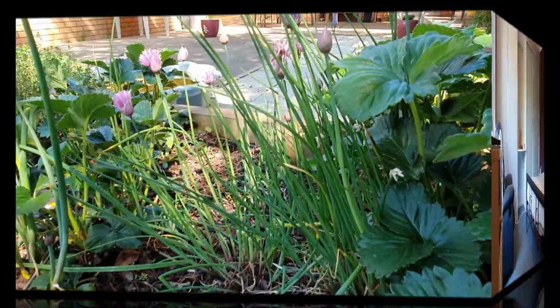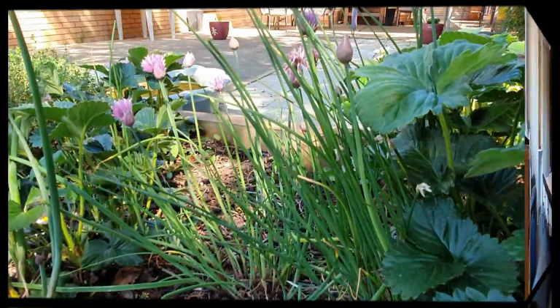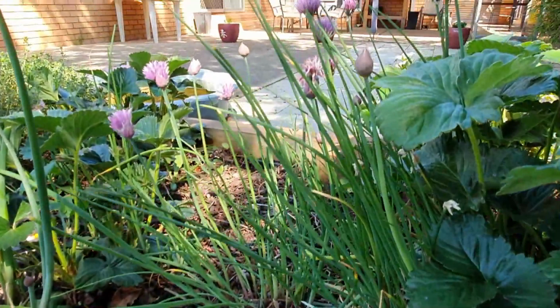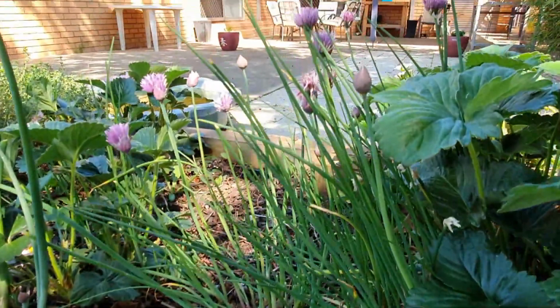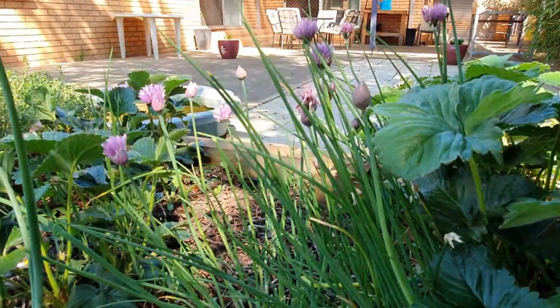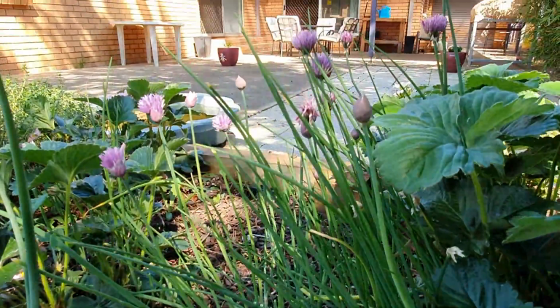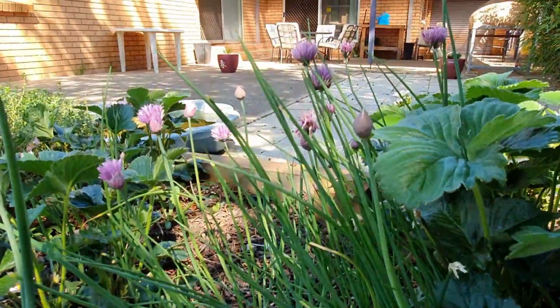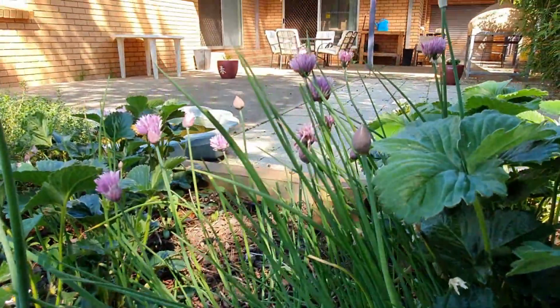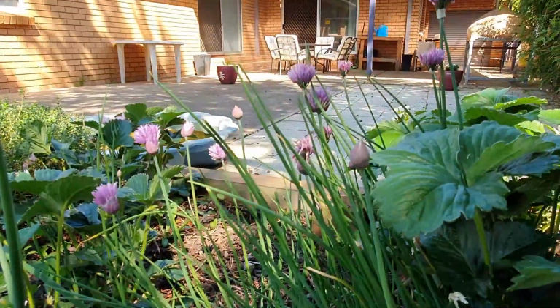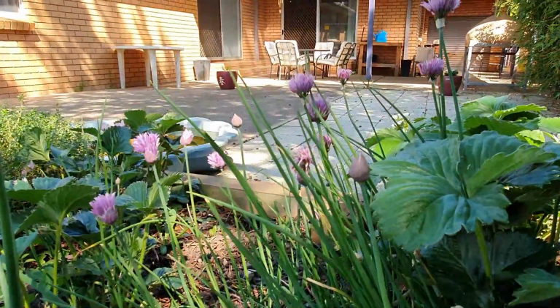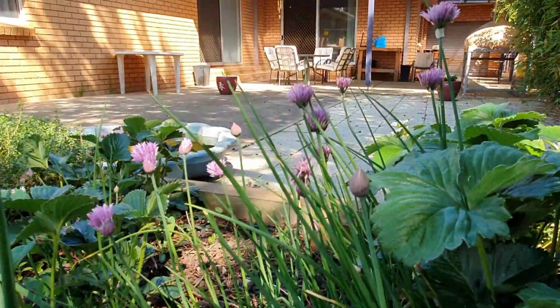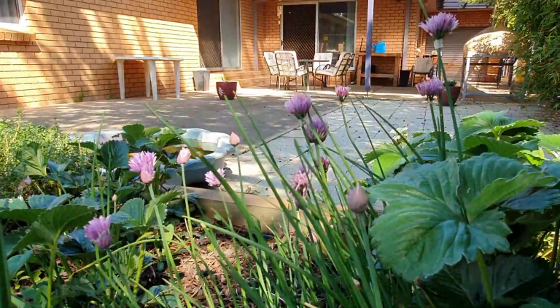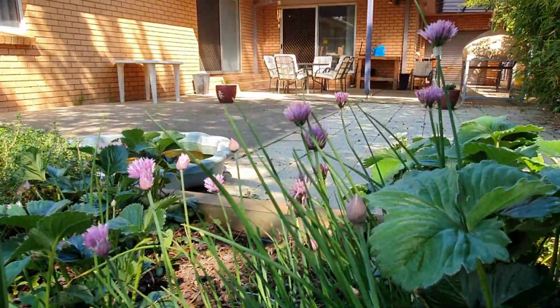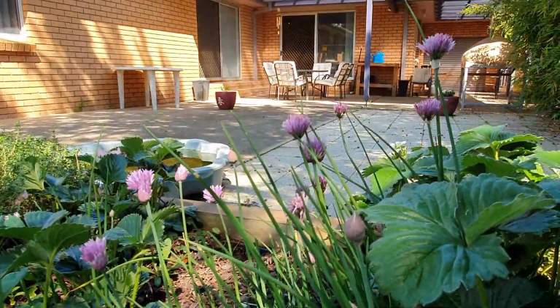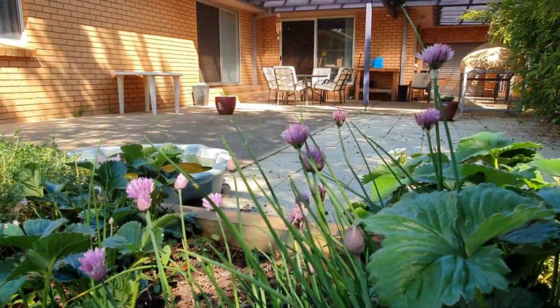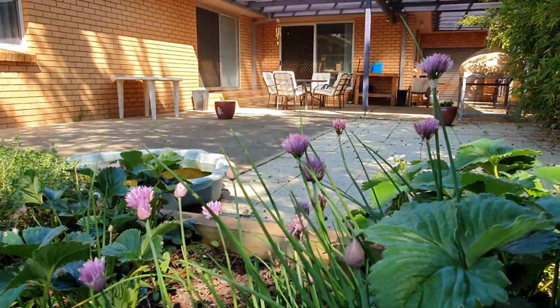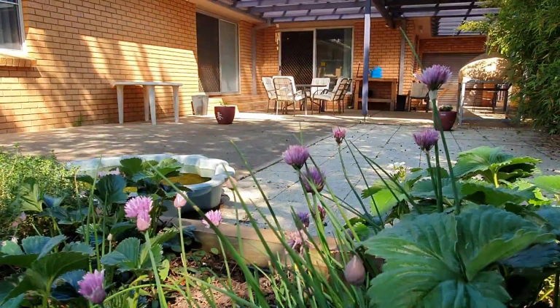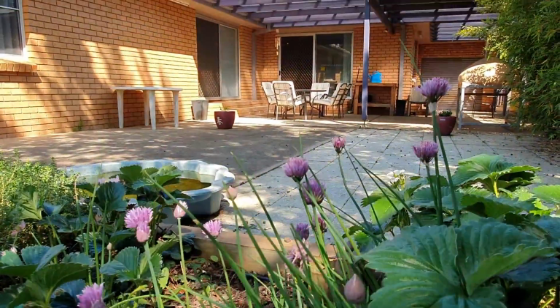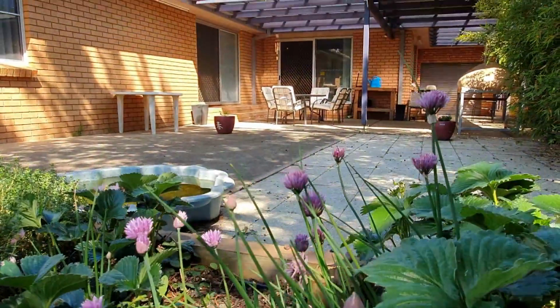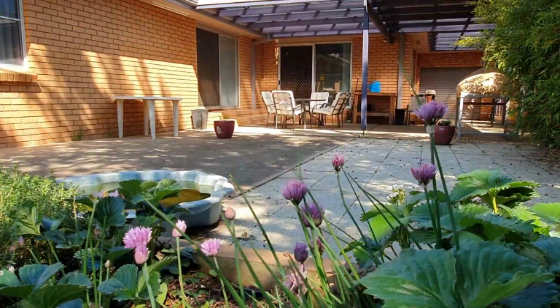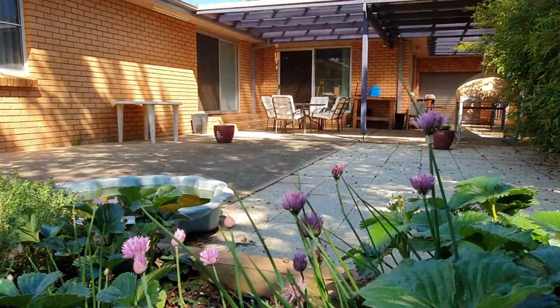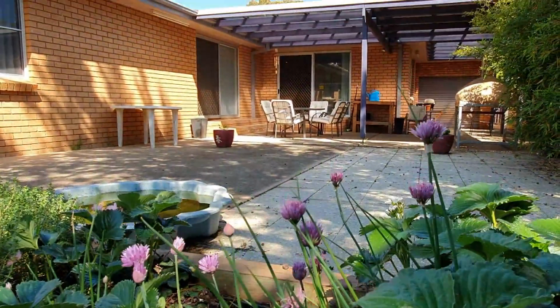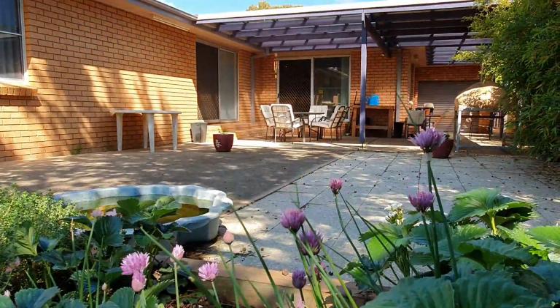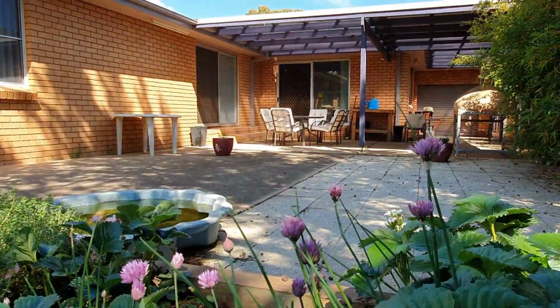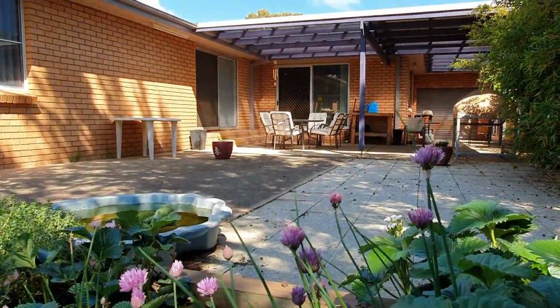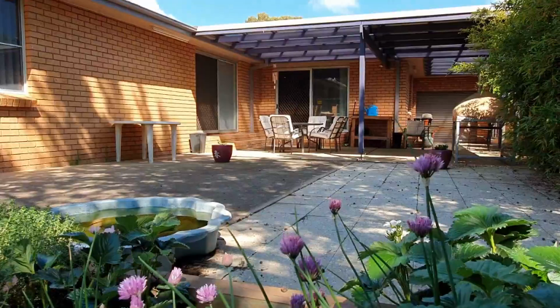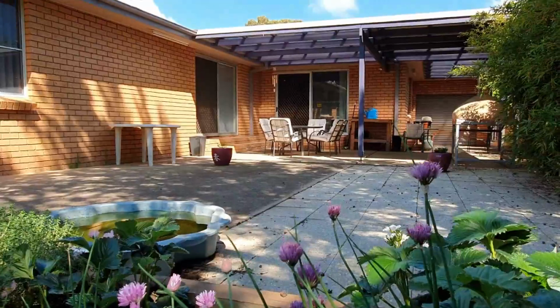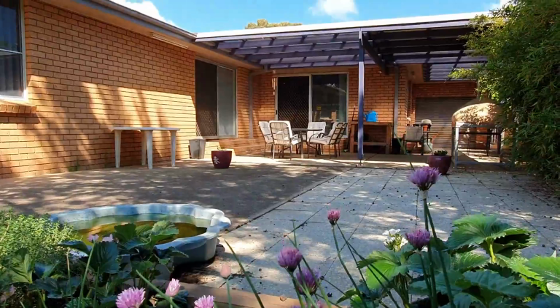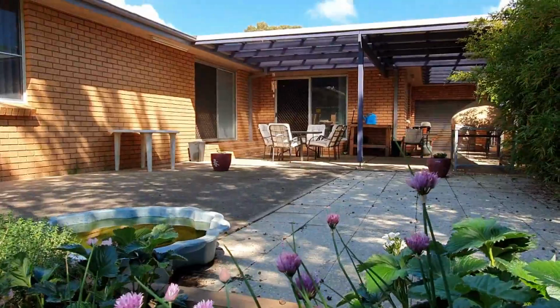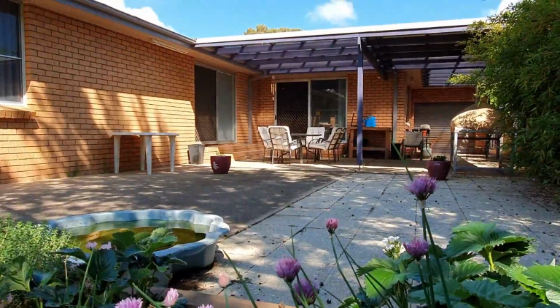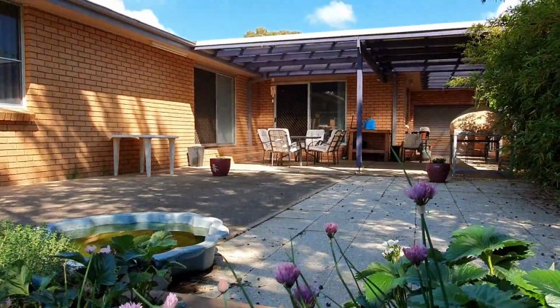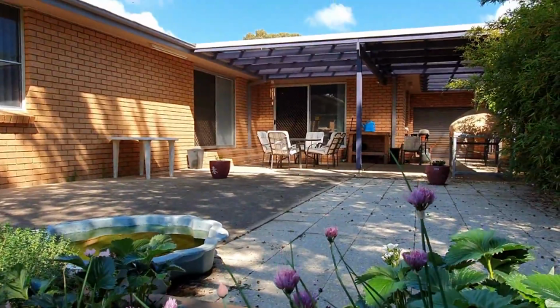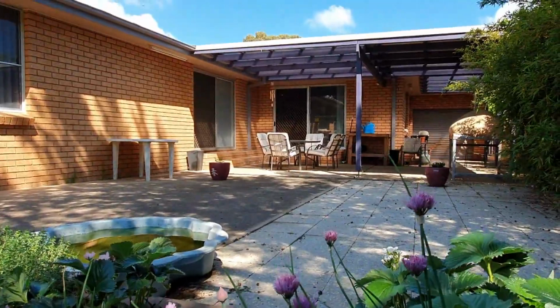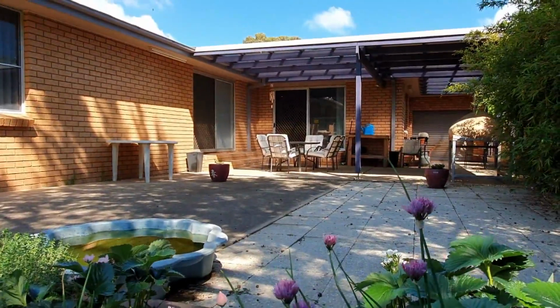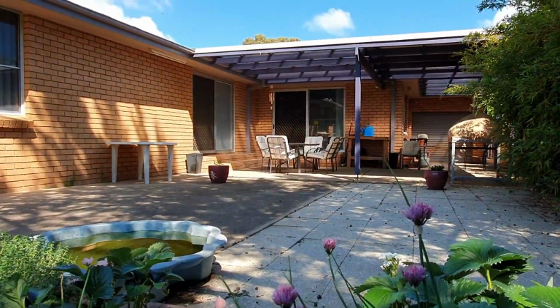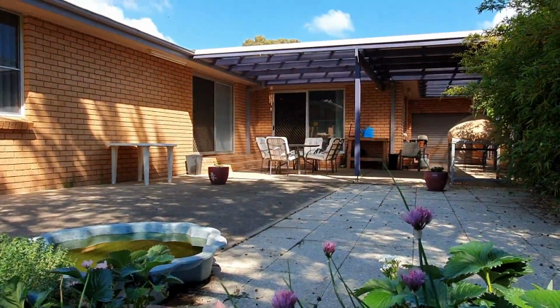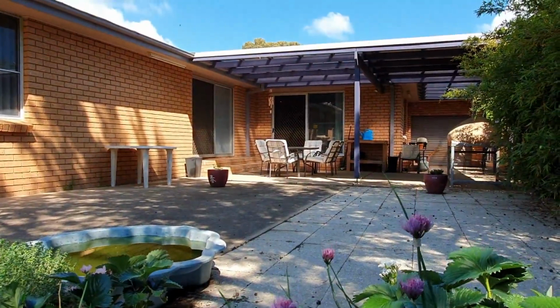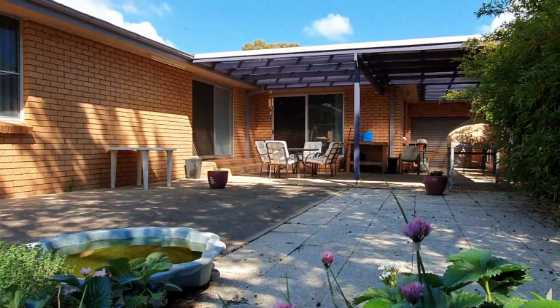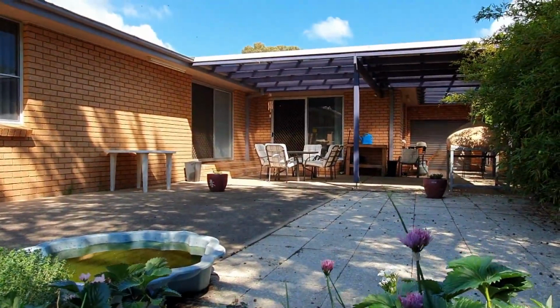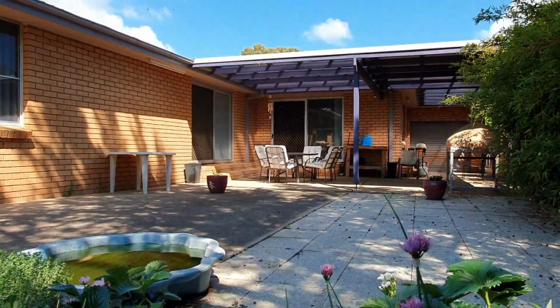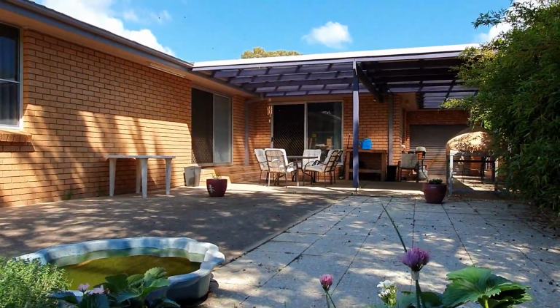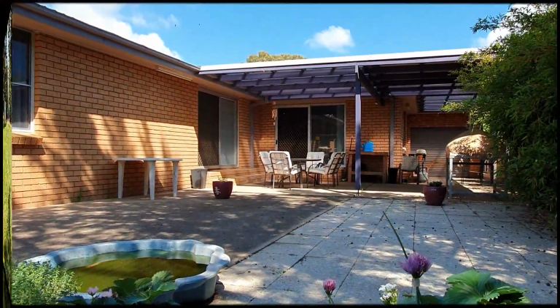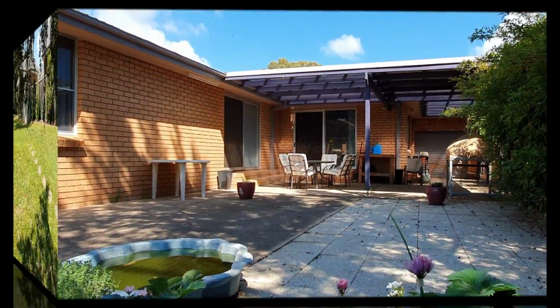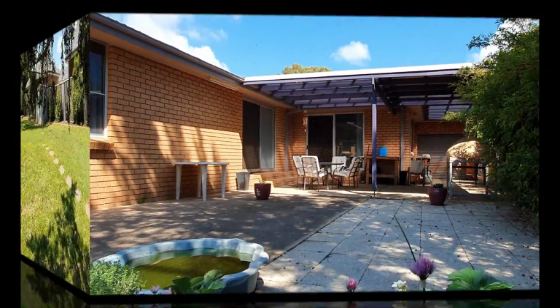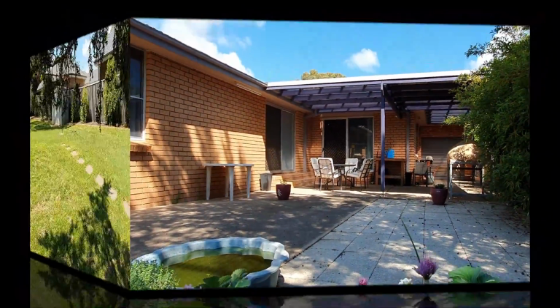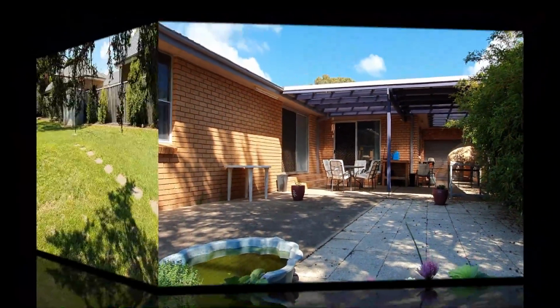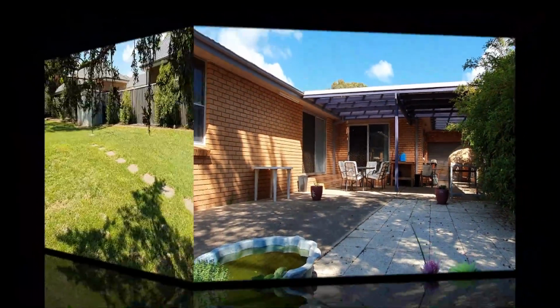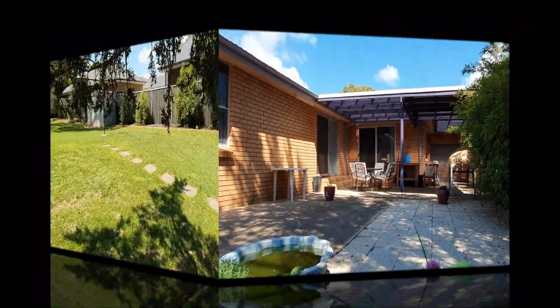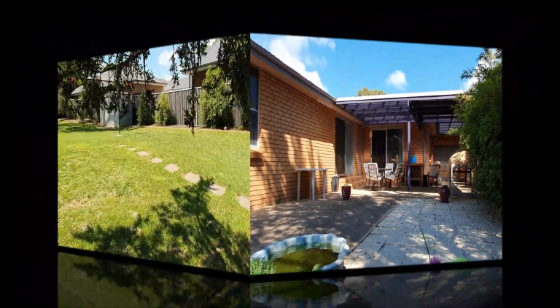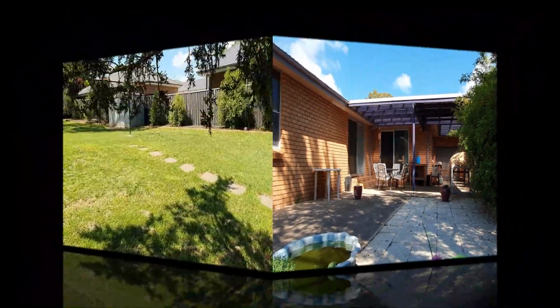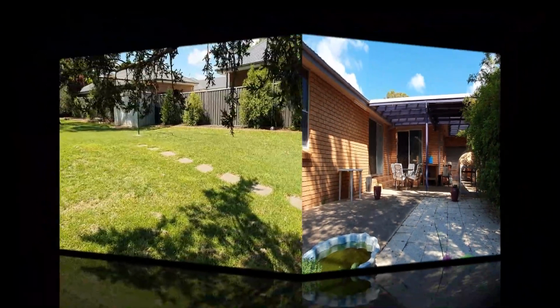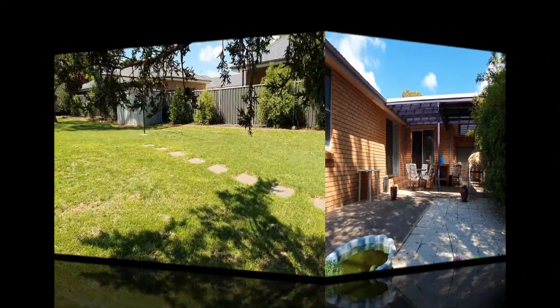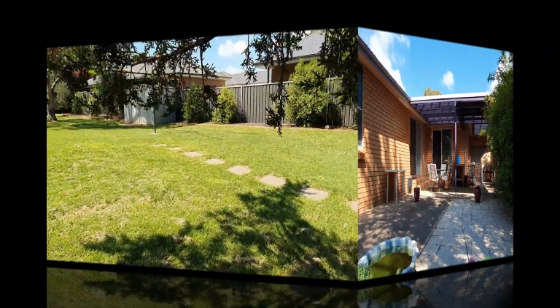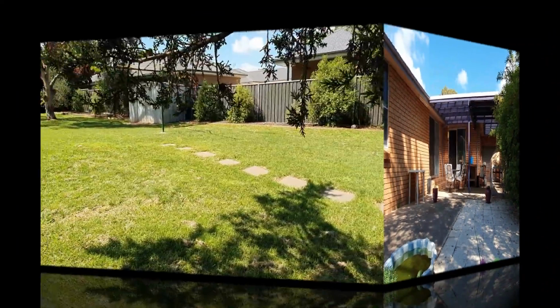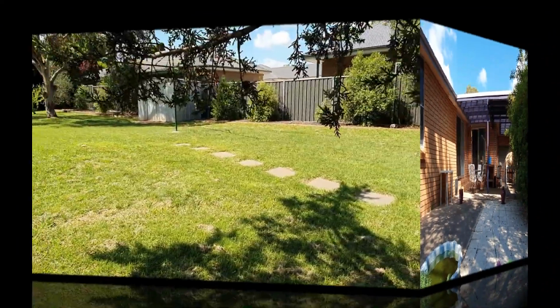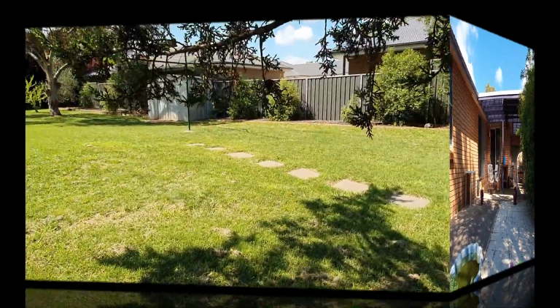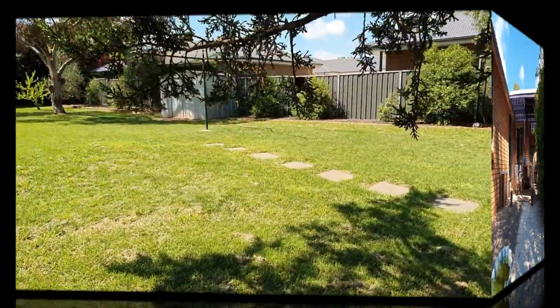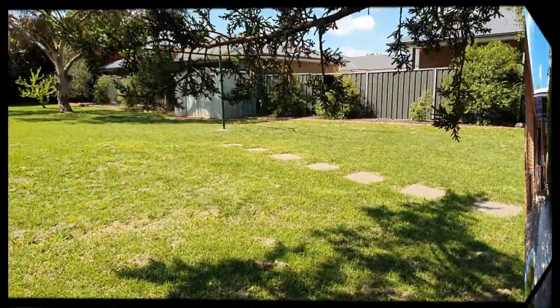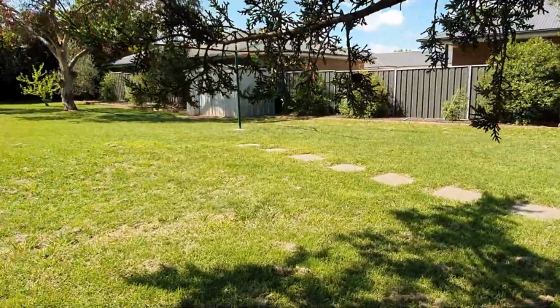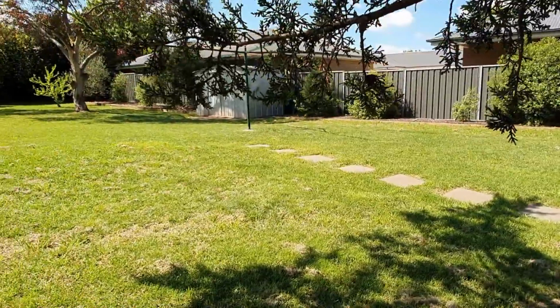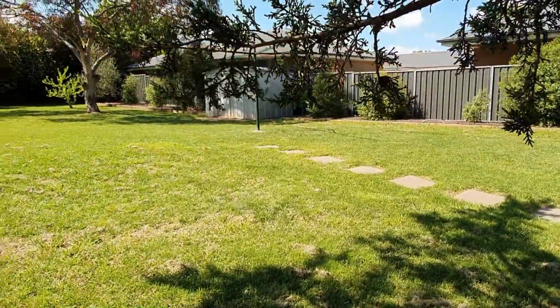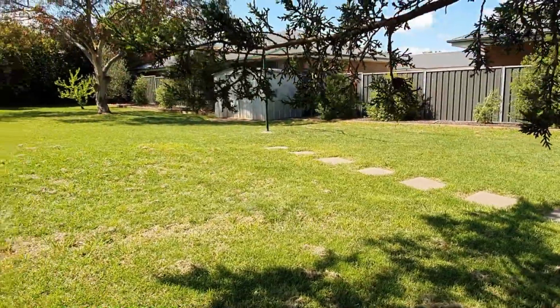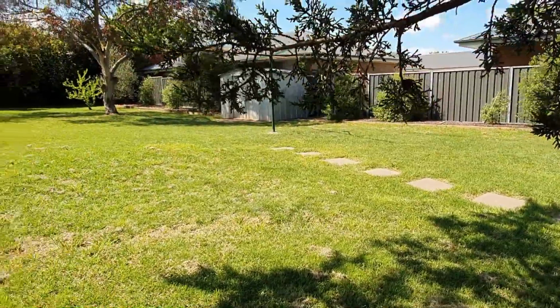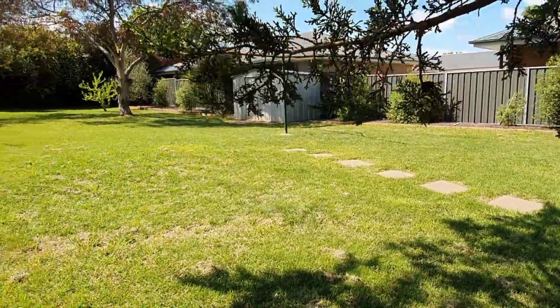The covered outdoor areas are ideal for entertaining, and the backyard access through the garage is an added bonus.